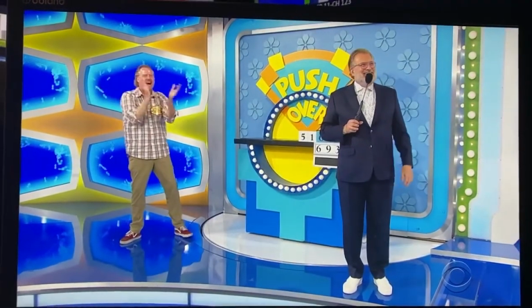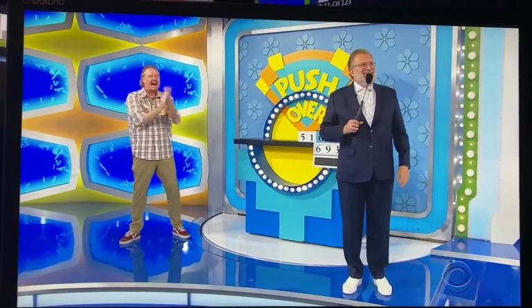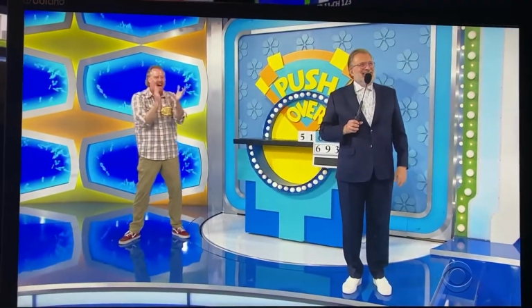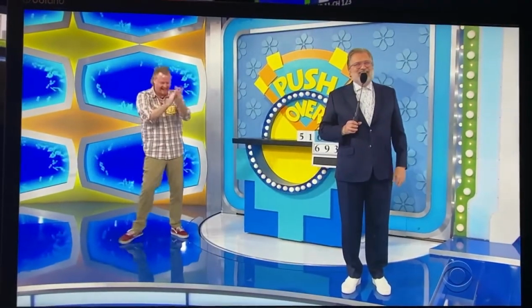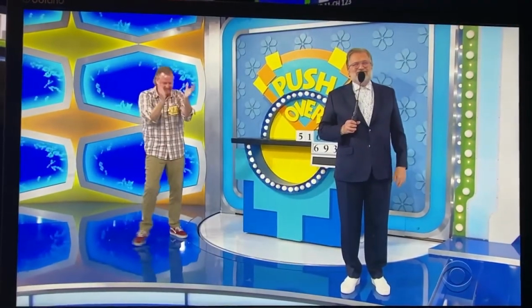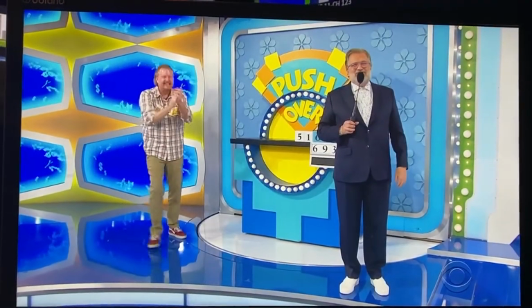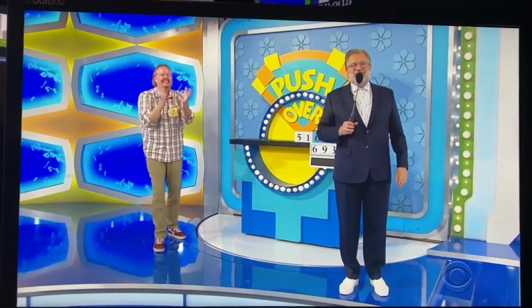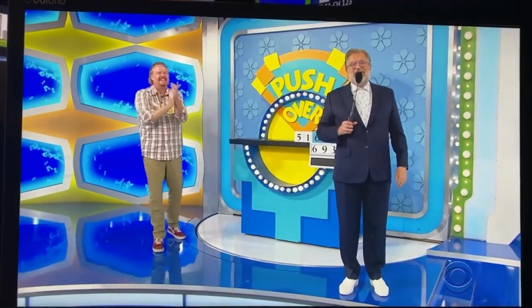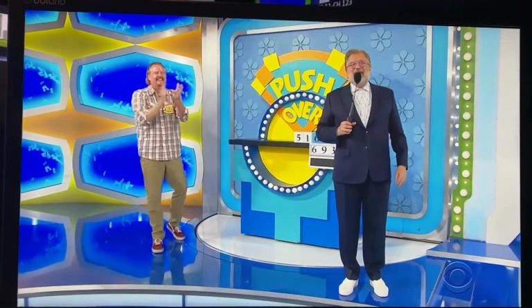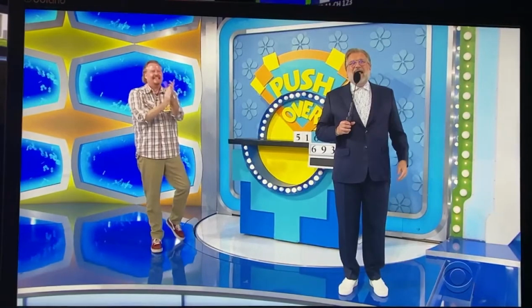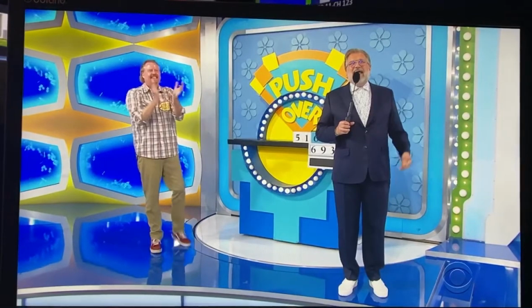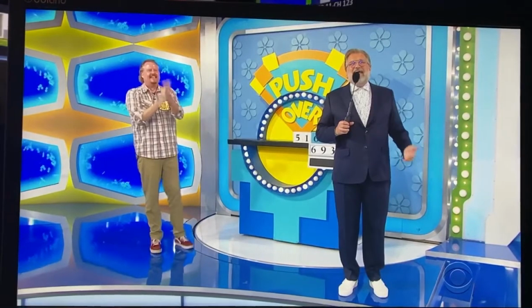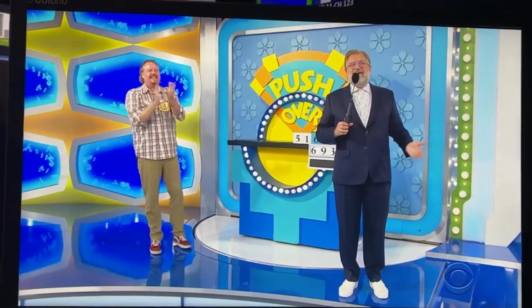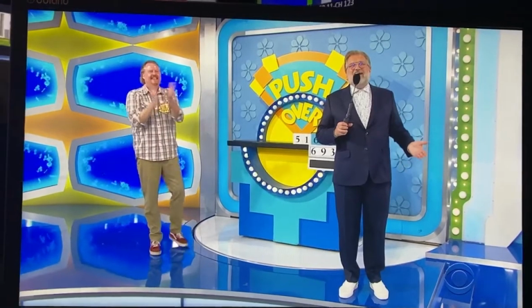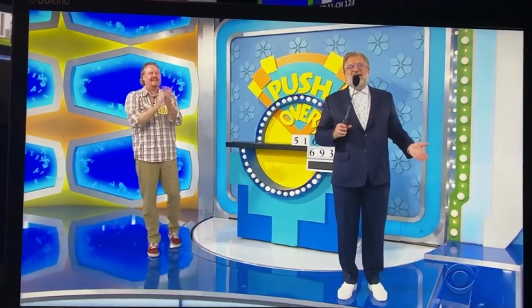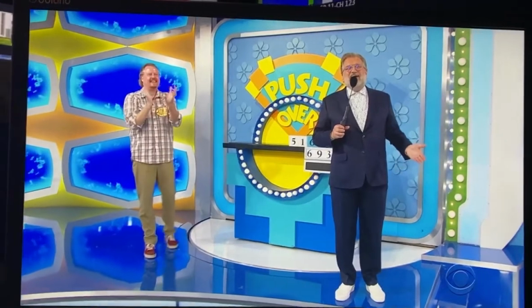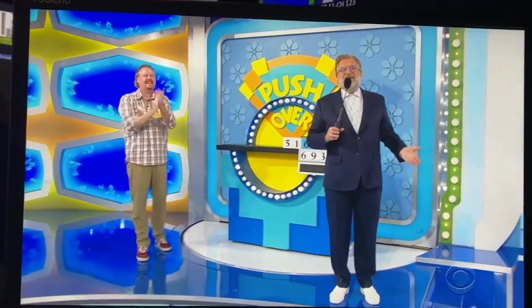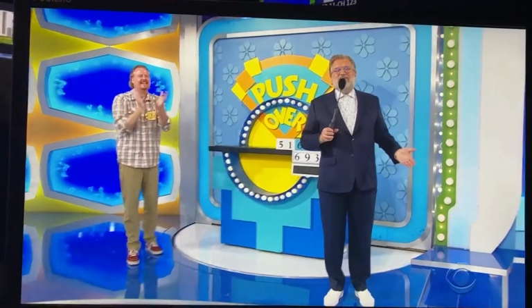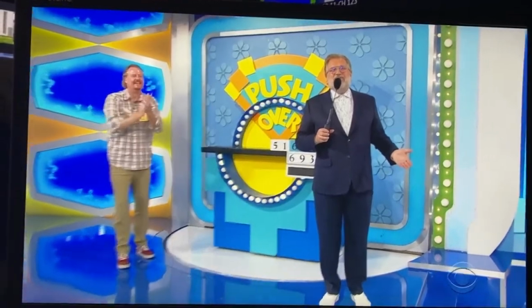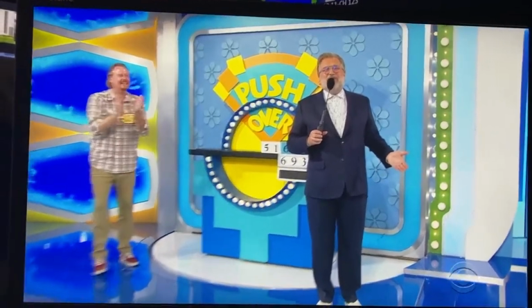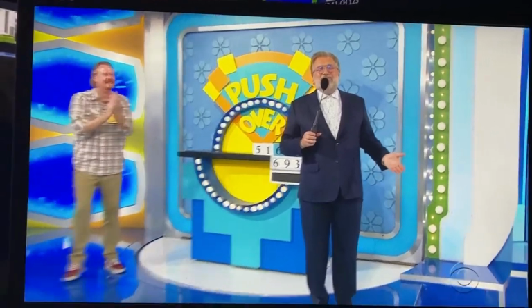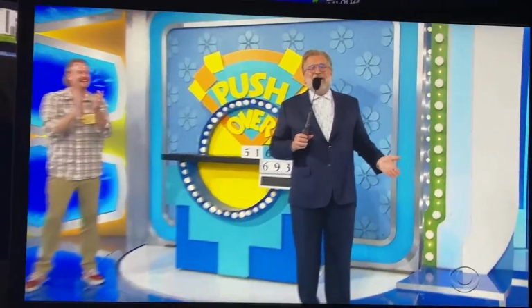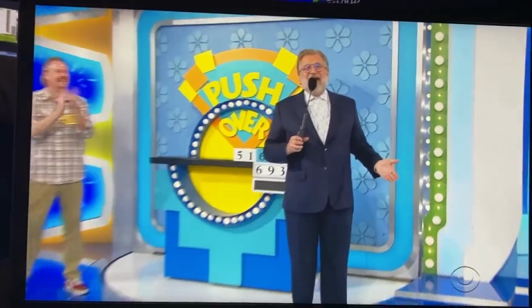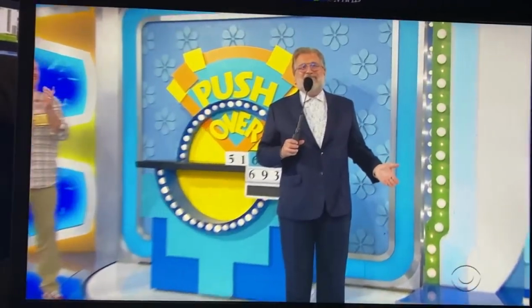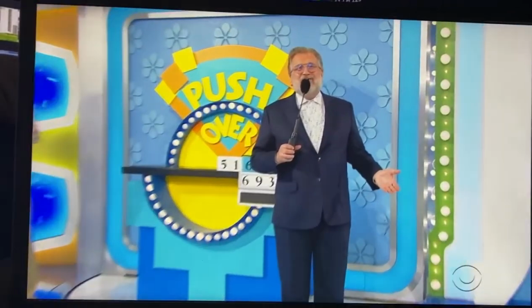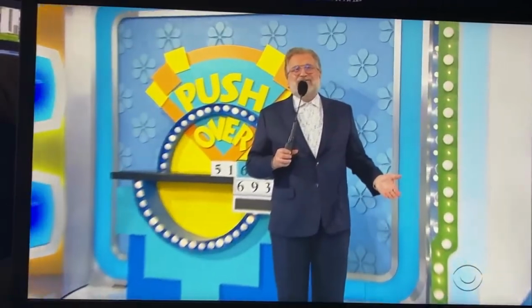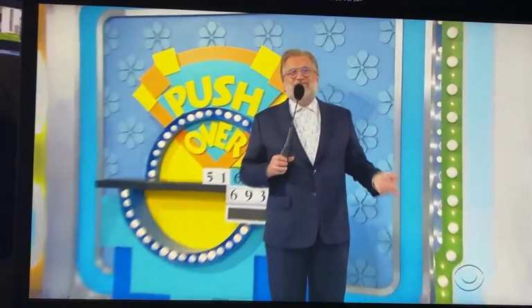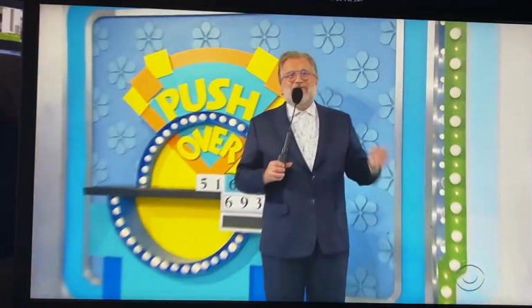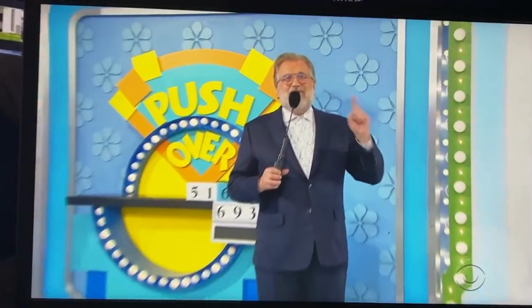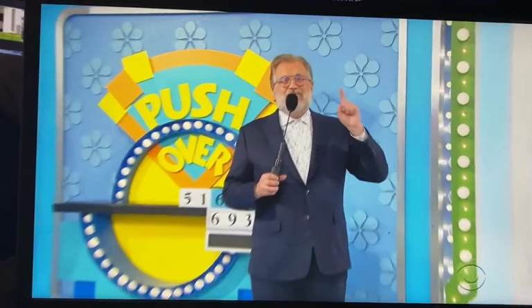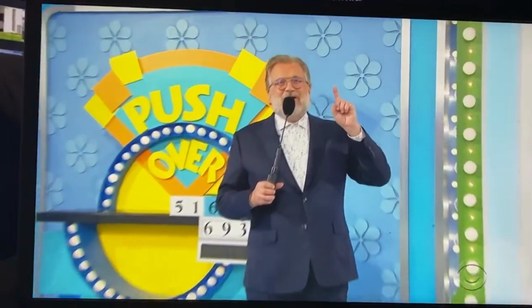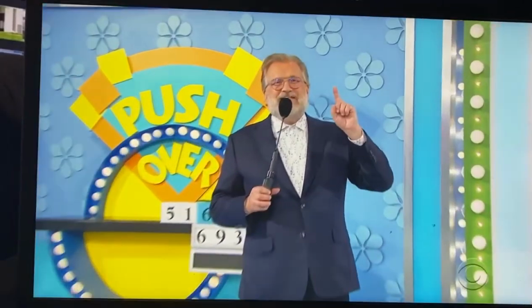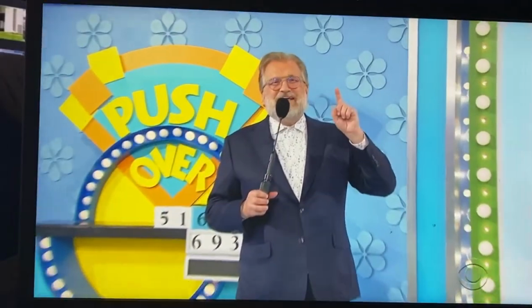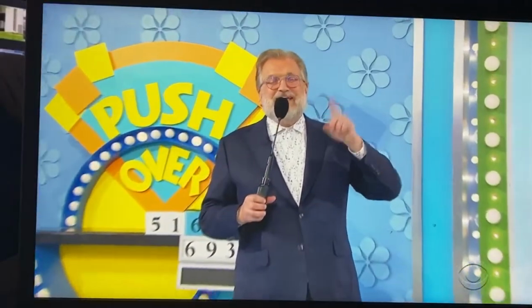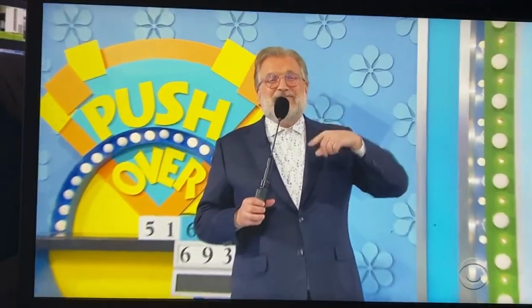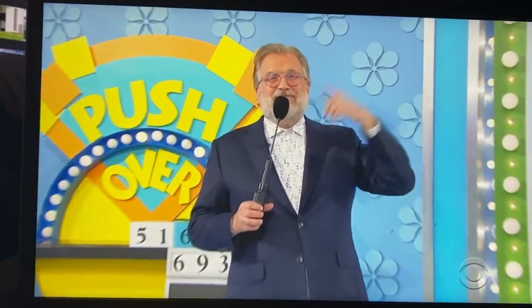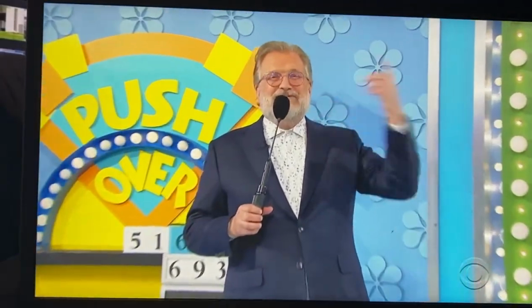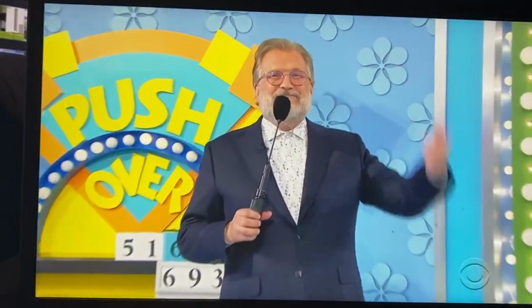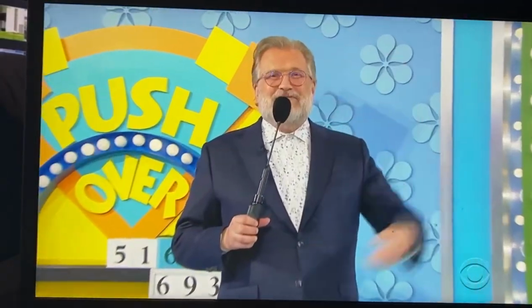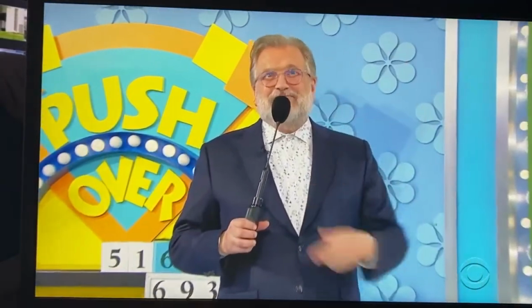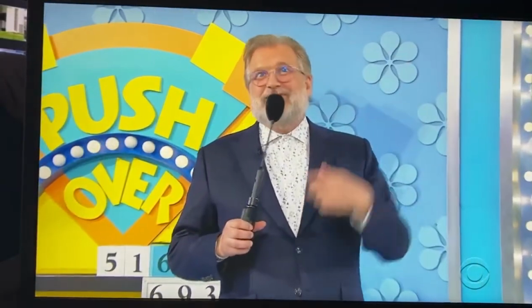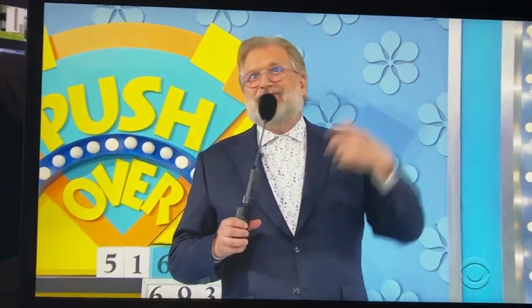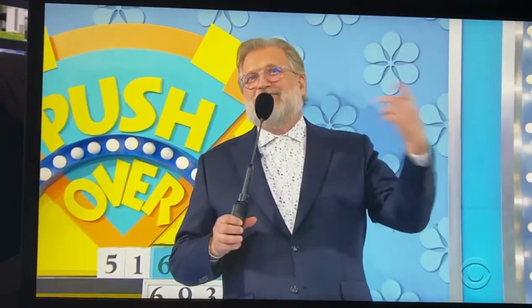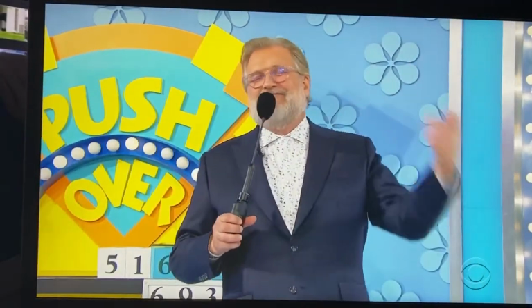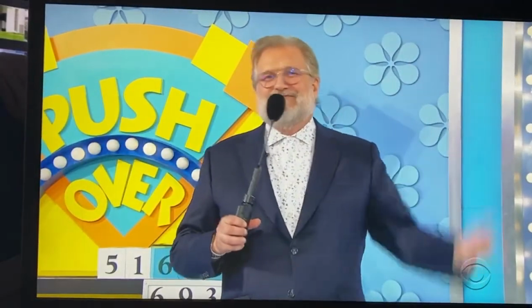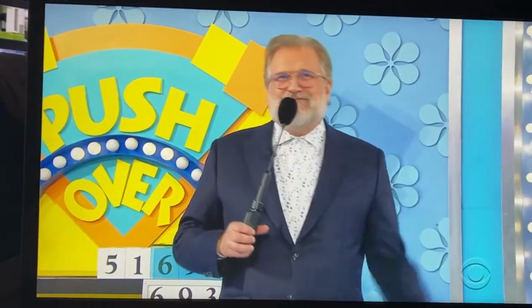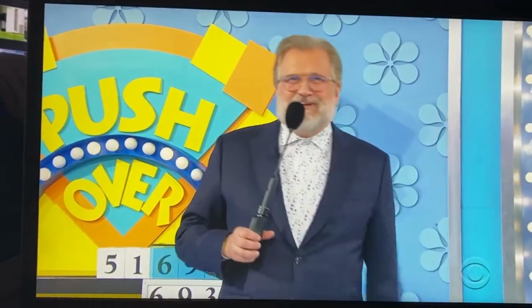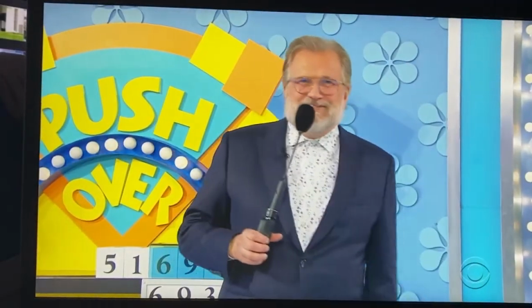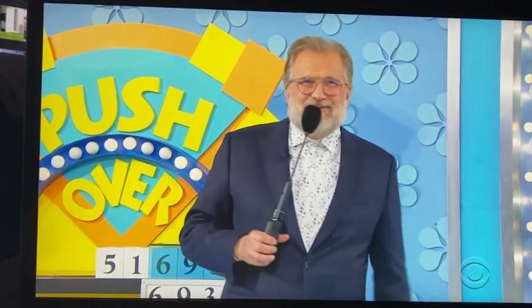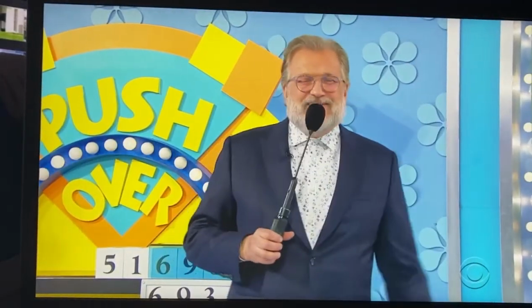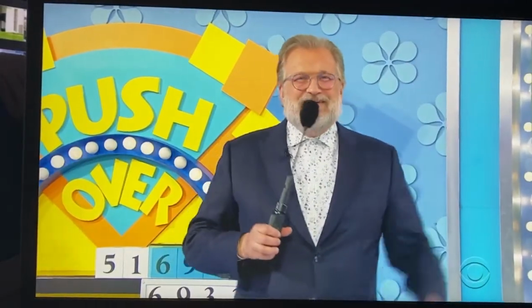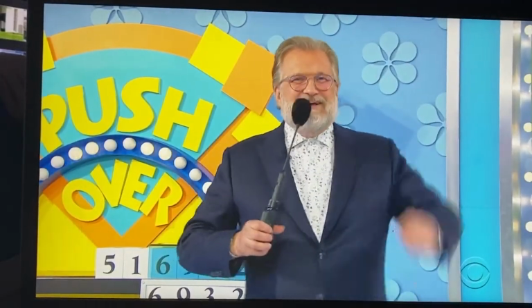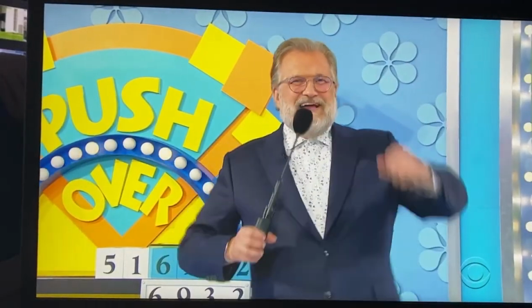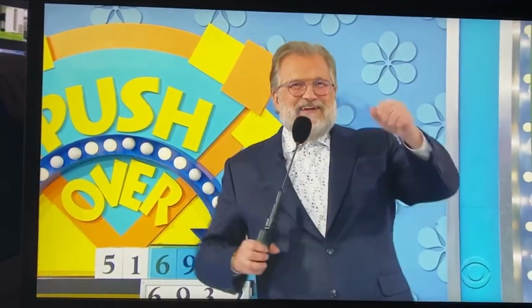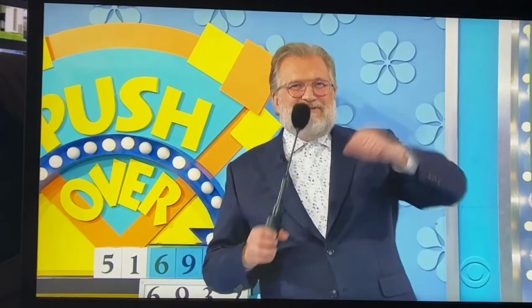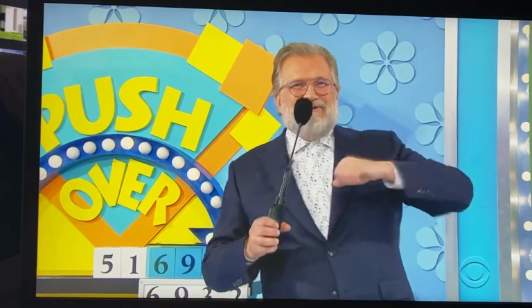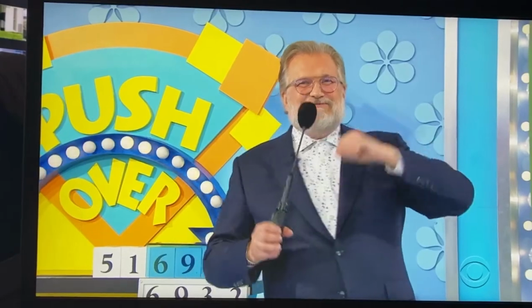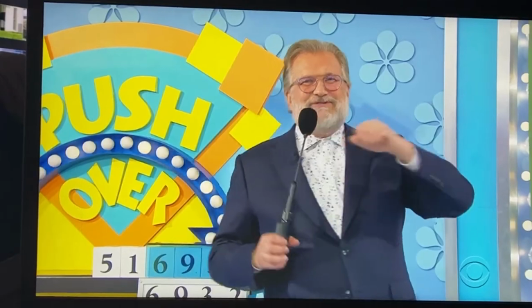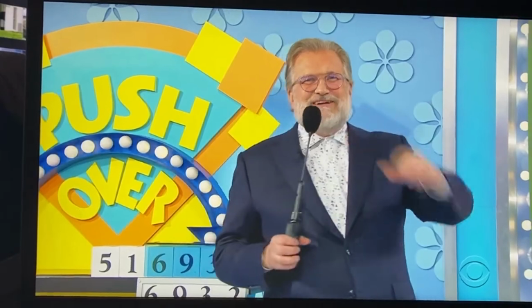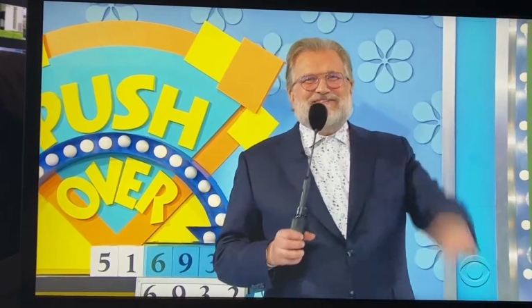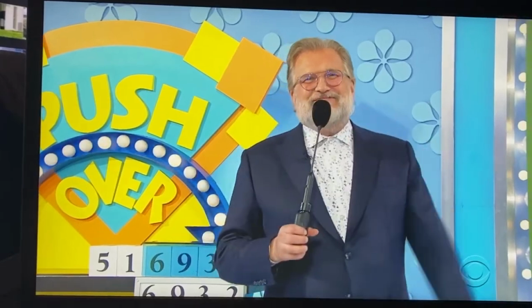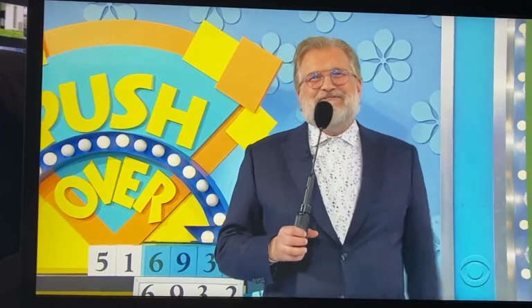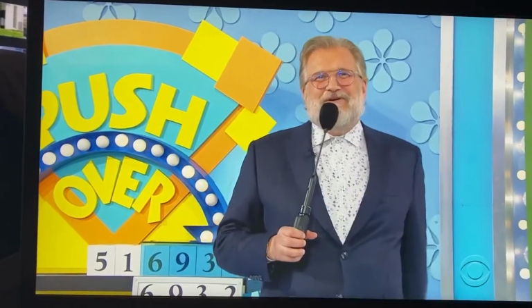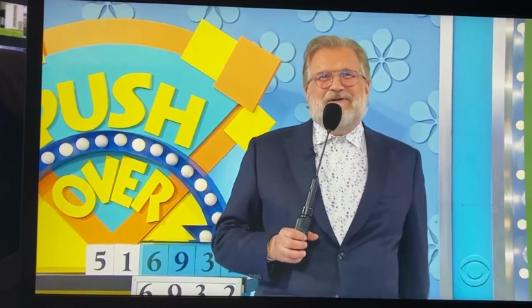That was a good one. We'll be right back, folks. One more pricey game. We're going to spin the wheel, and we have the showcase round. Headed for the home stretch. Don't go away.